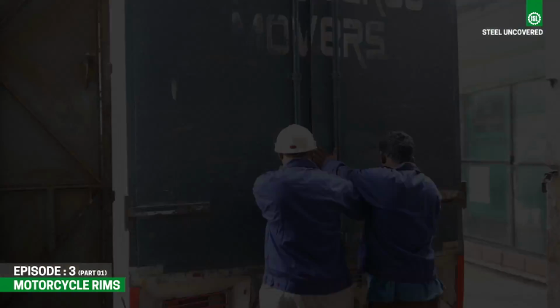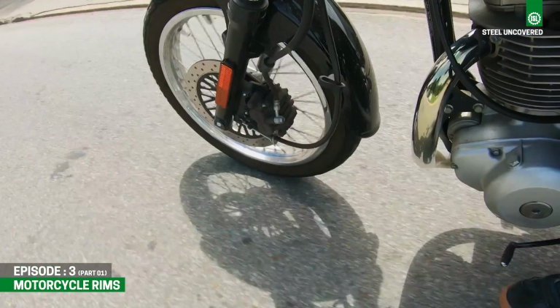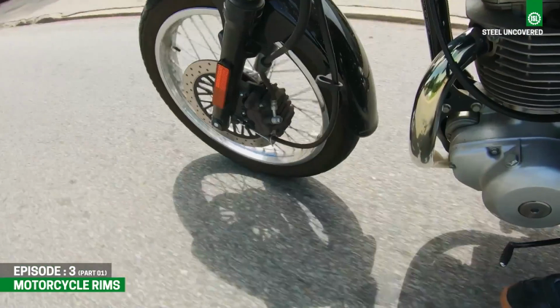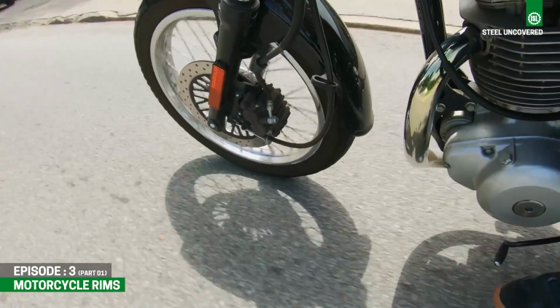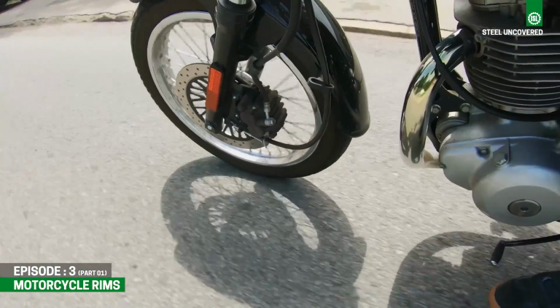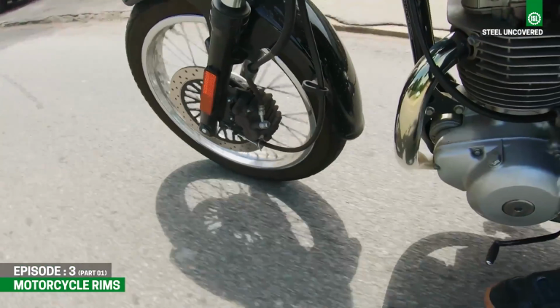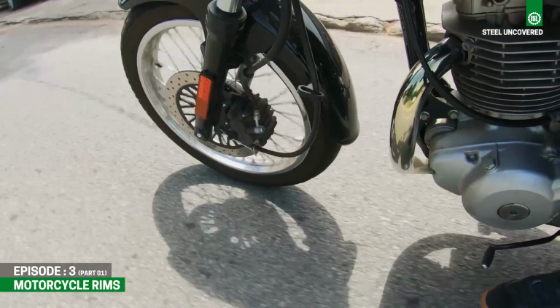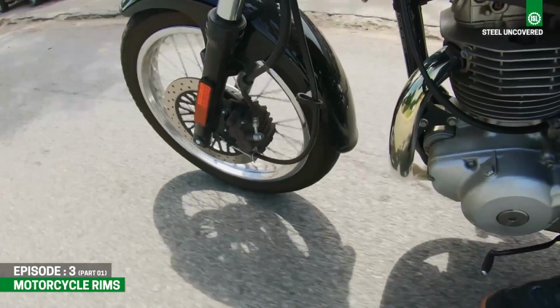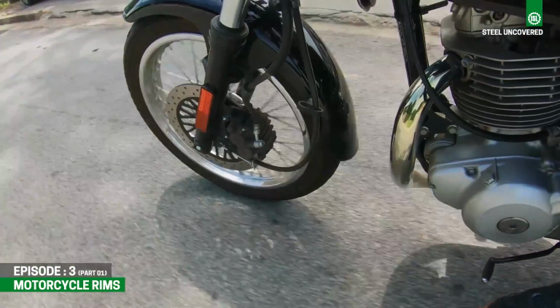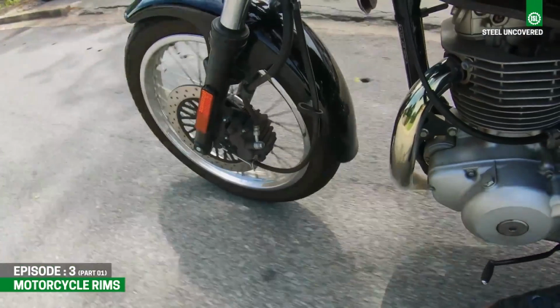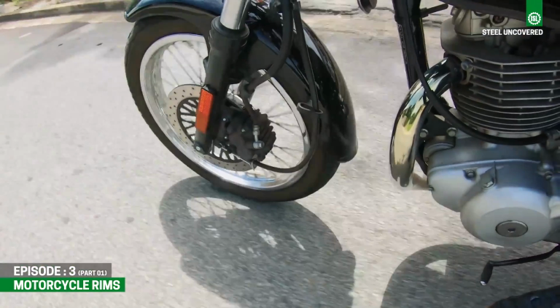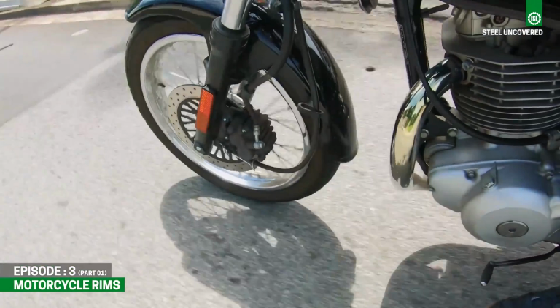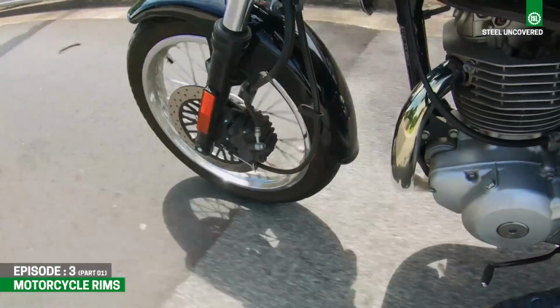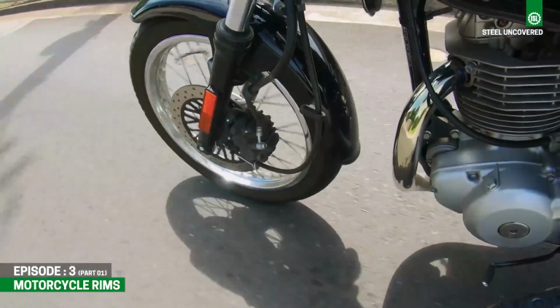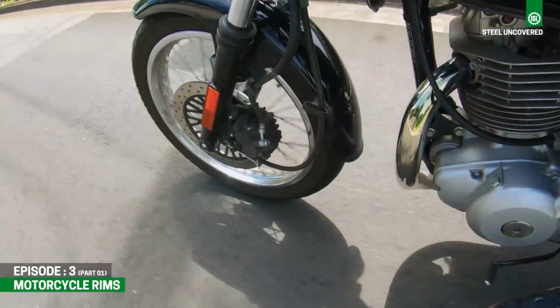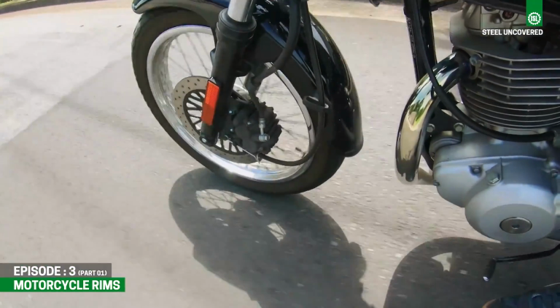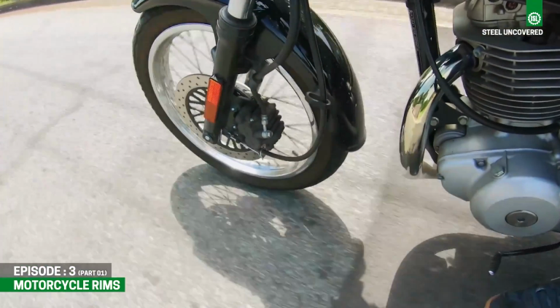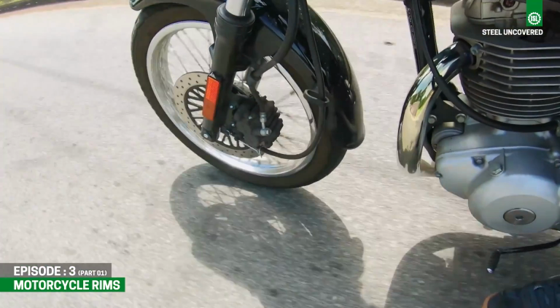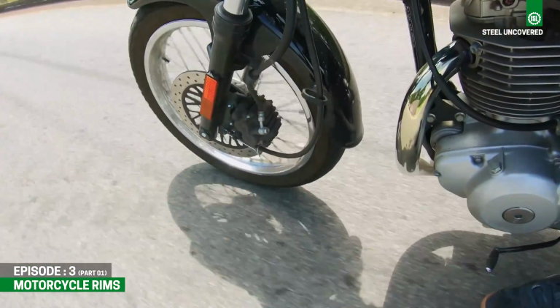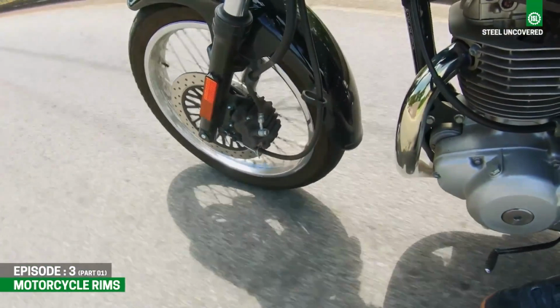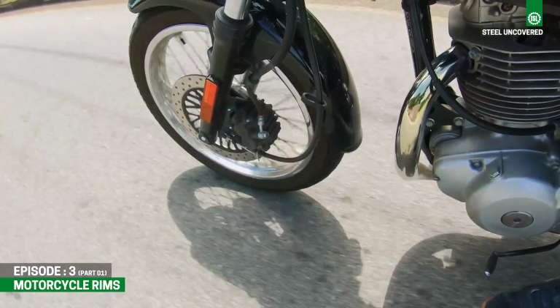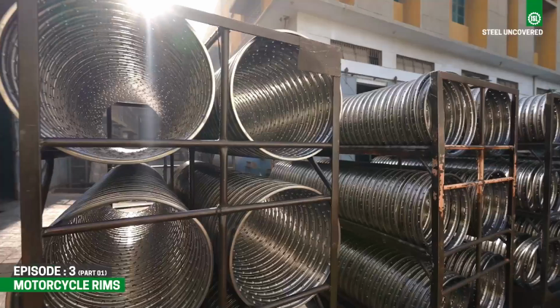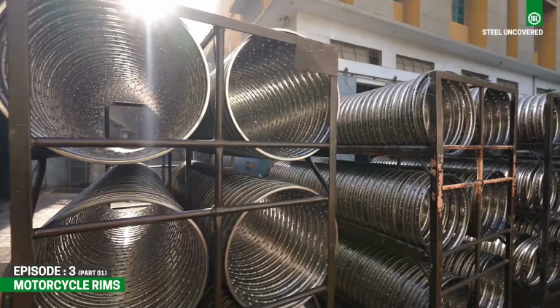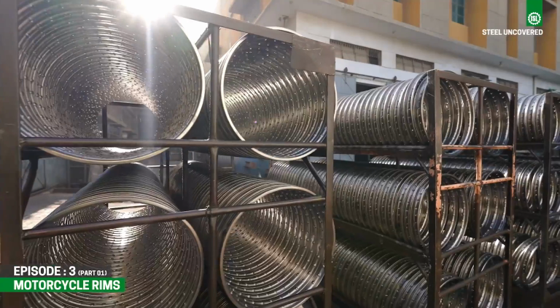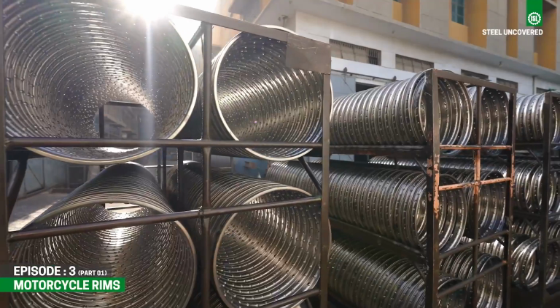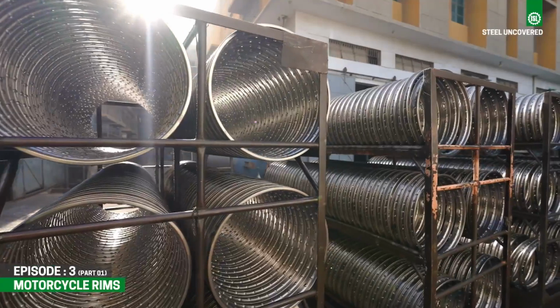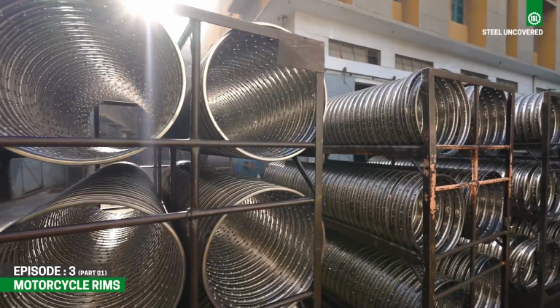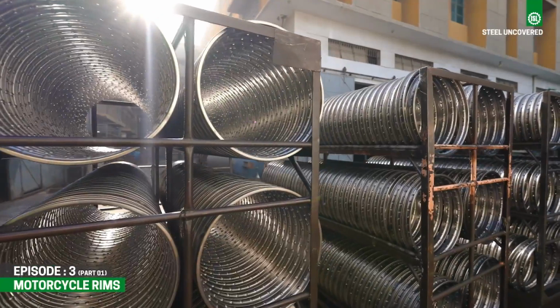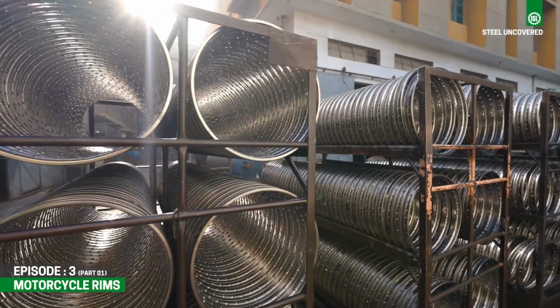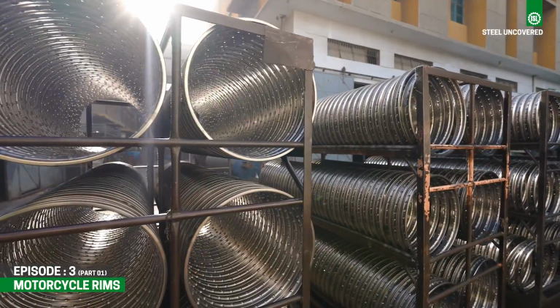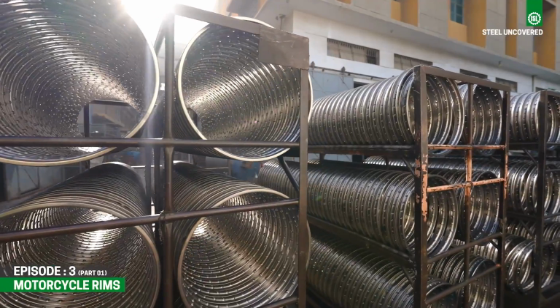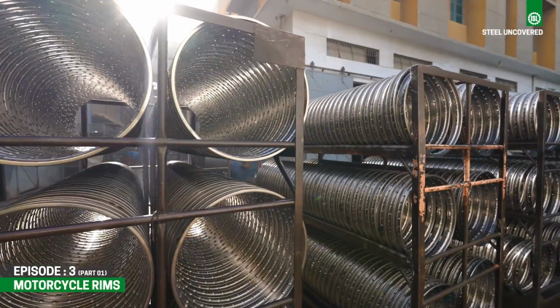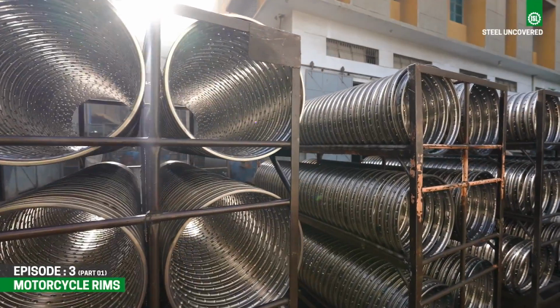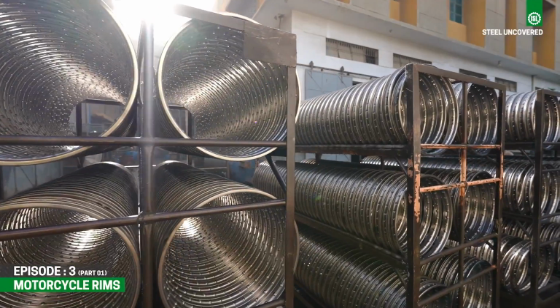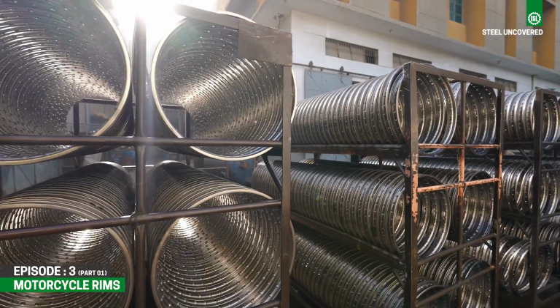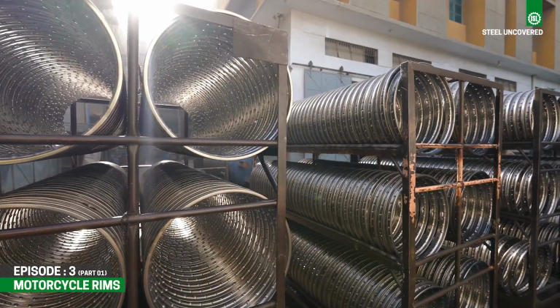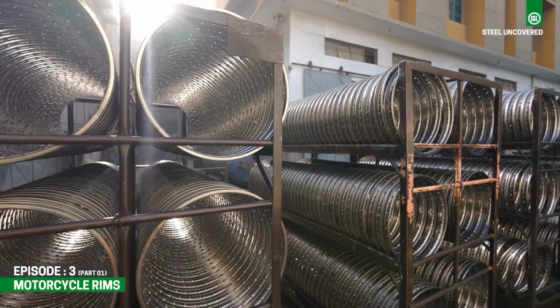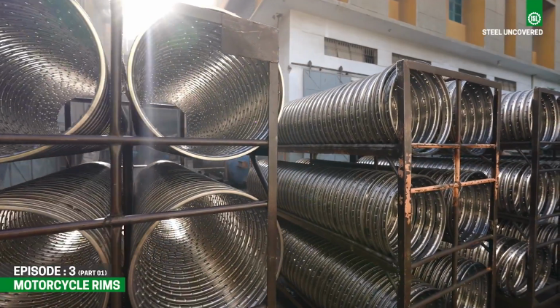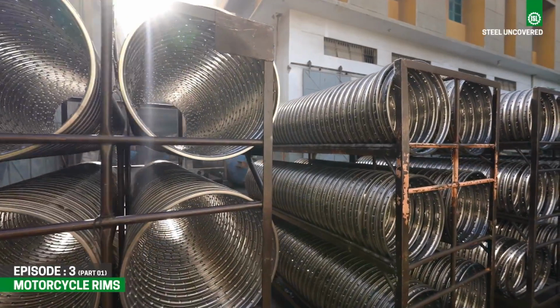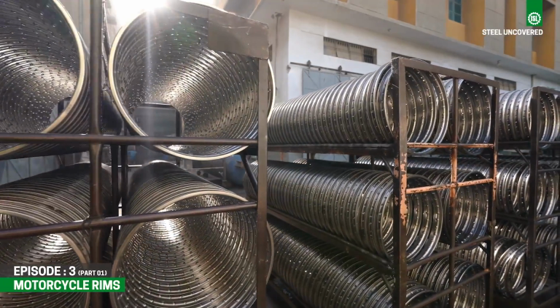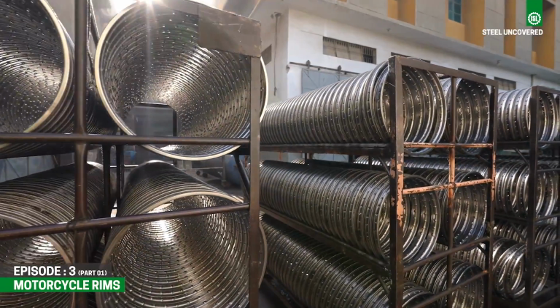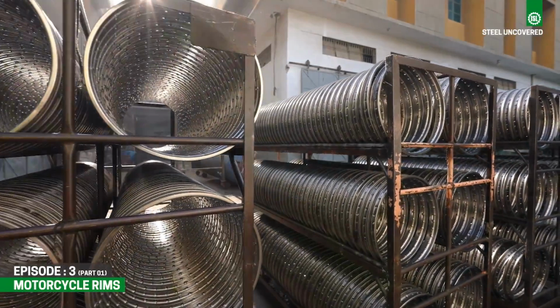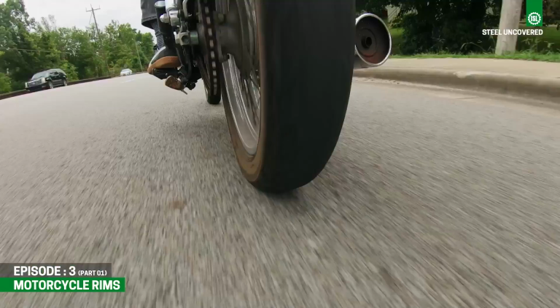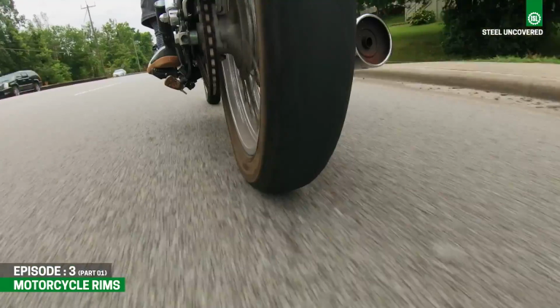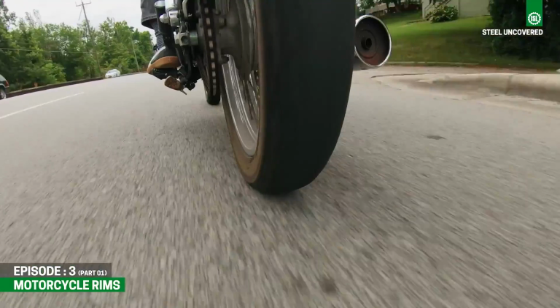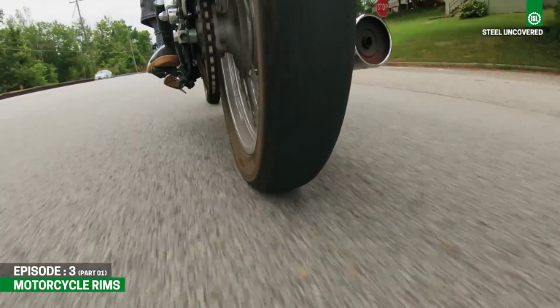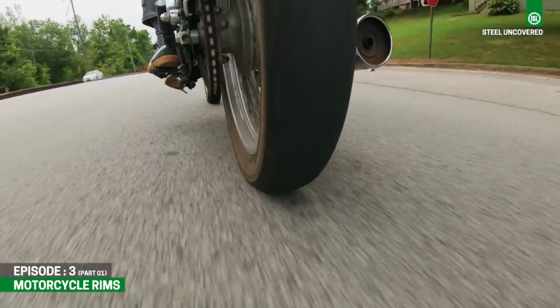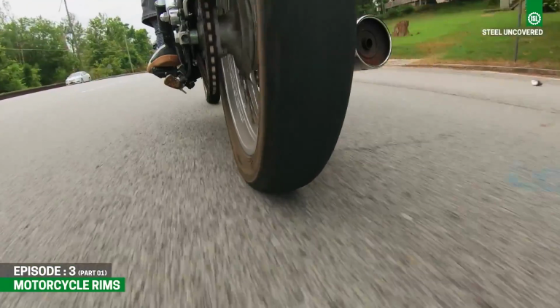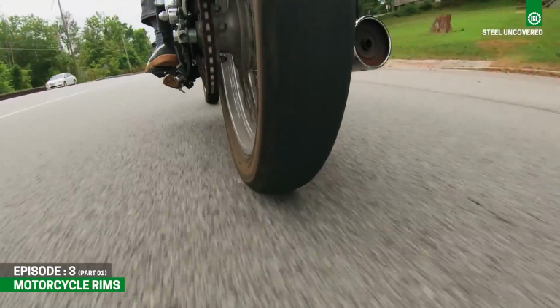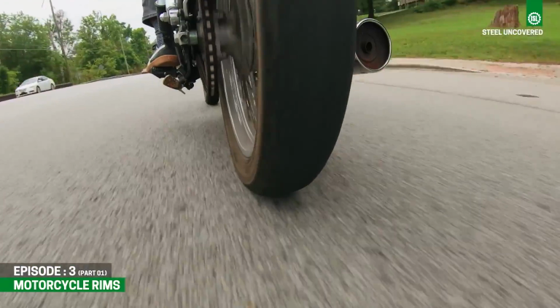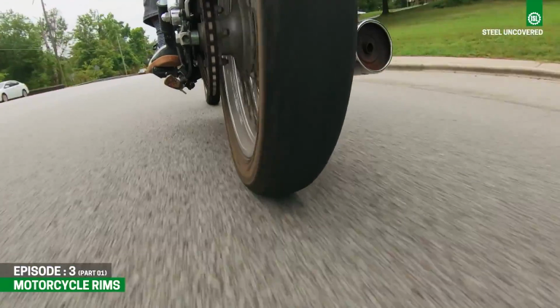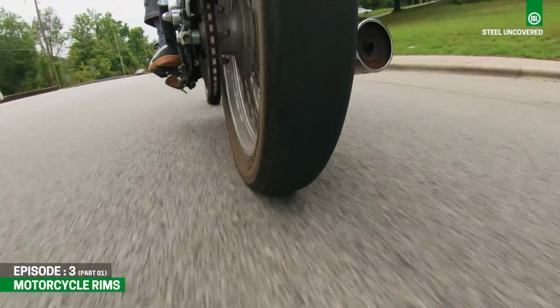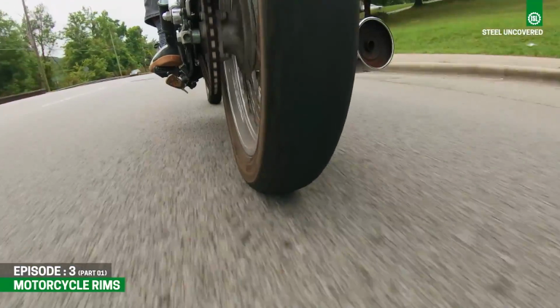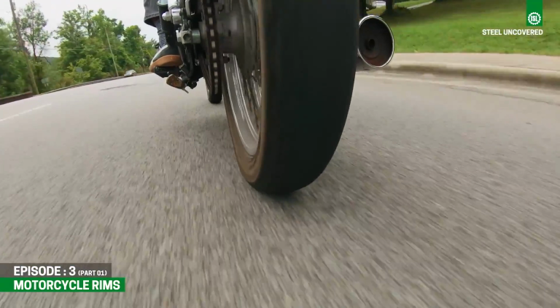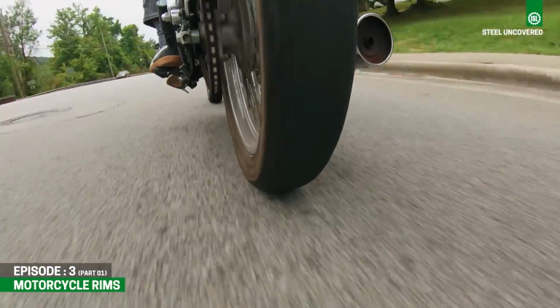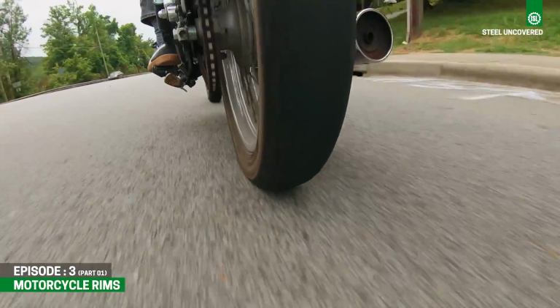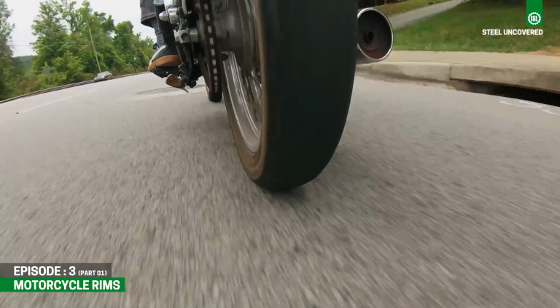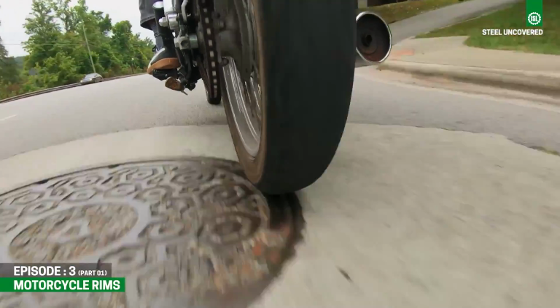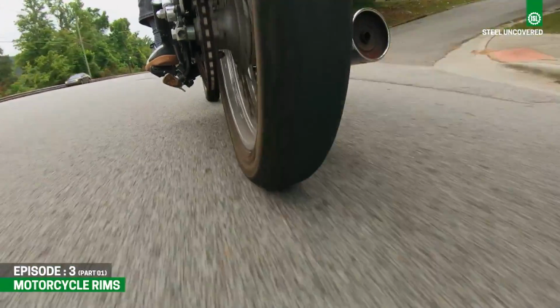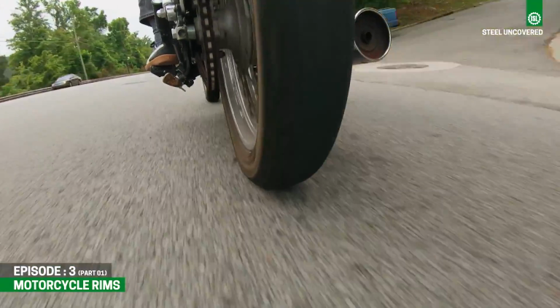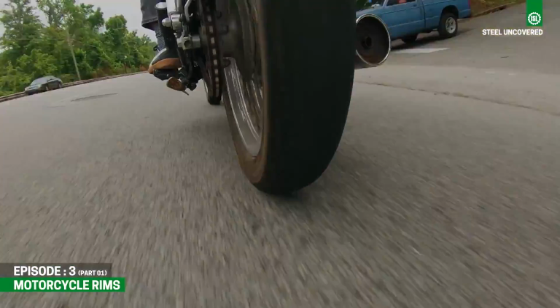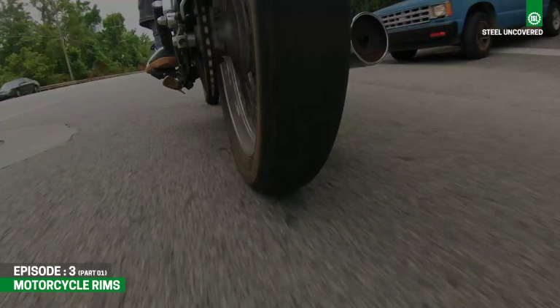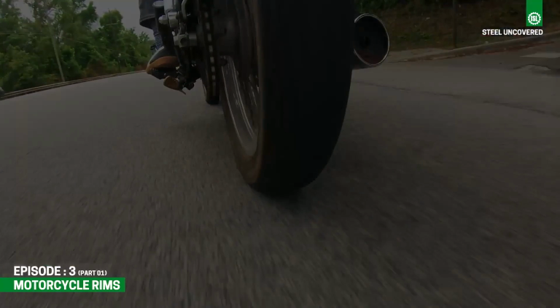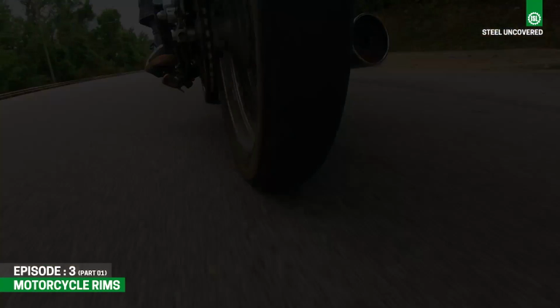Combining strength with sleek design, motorcycle rims play a vital role in both the safety and aesthetics of your ride.